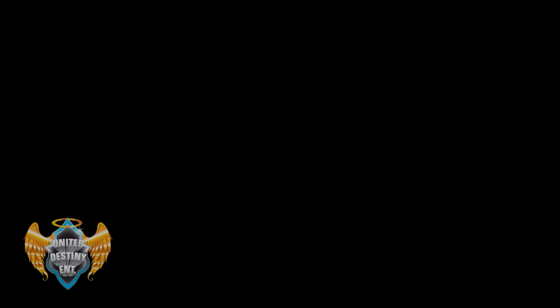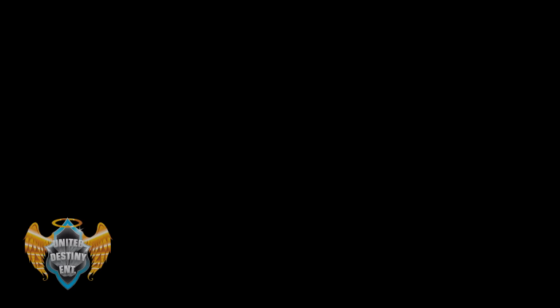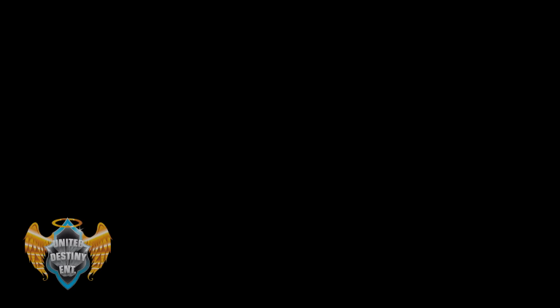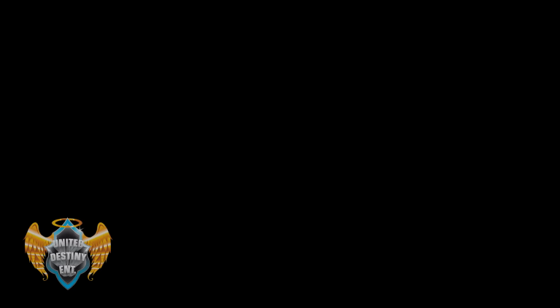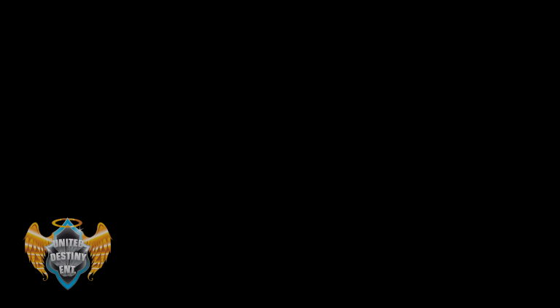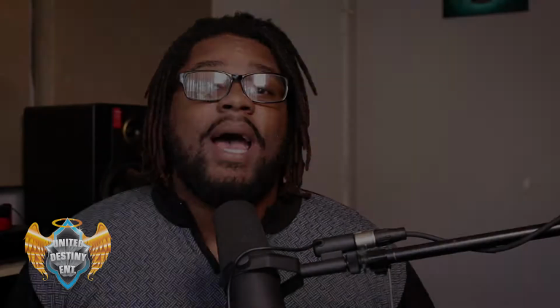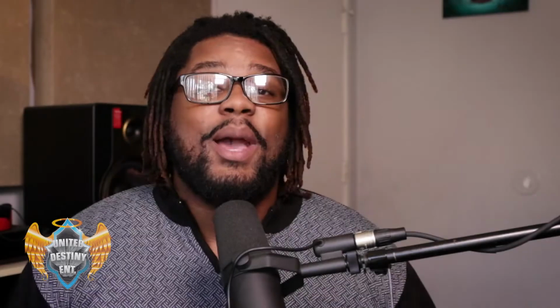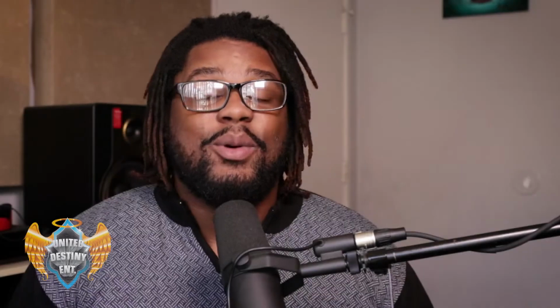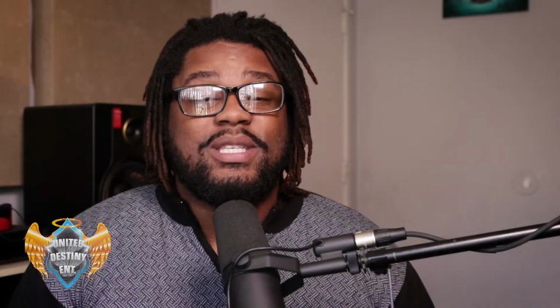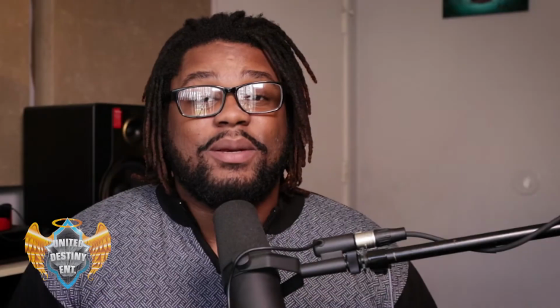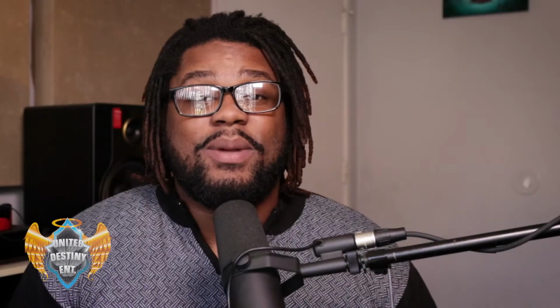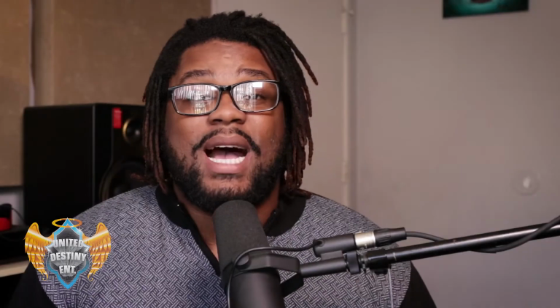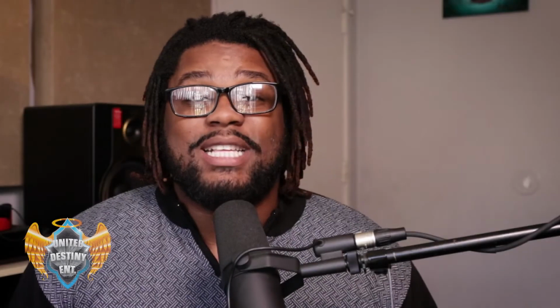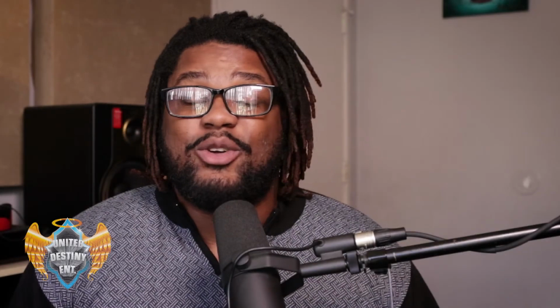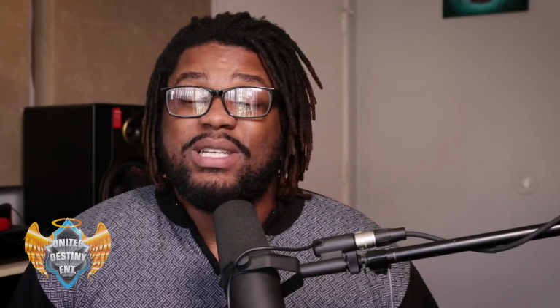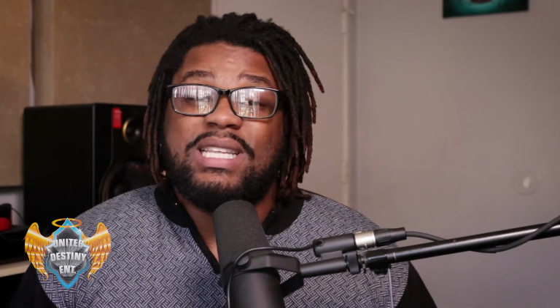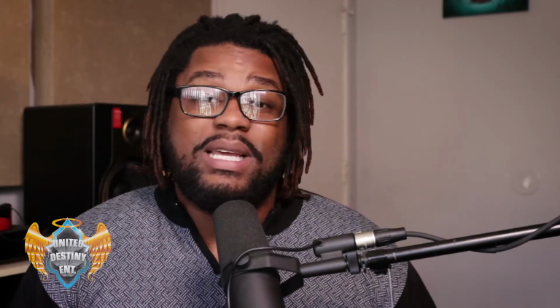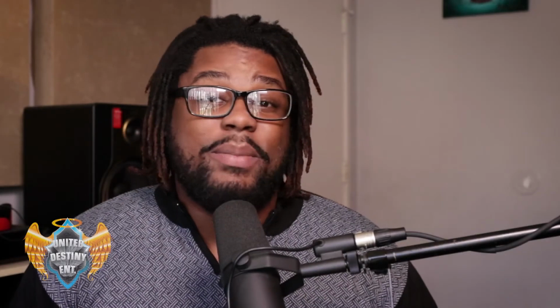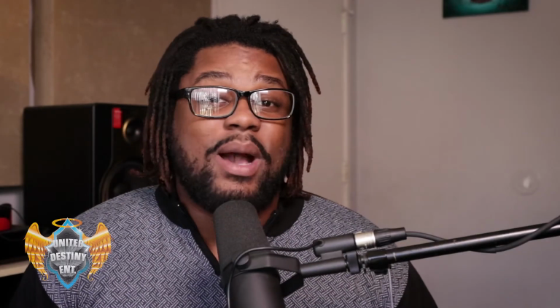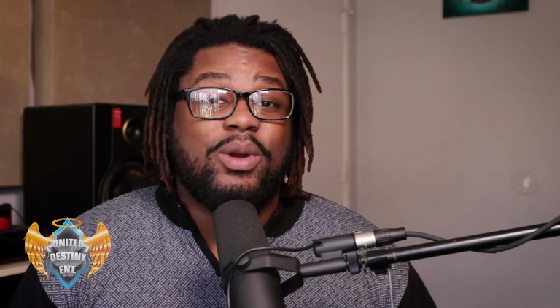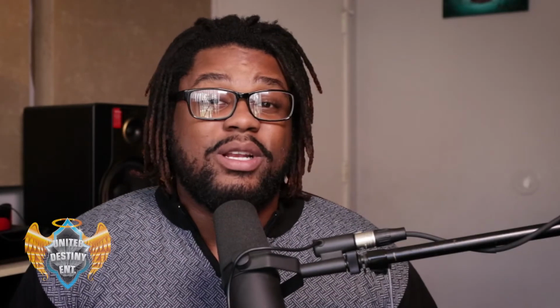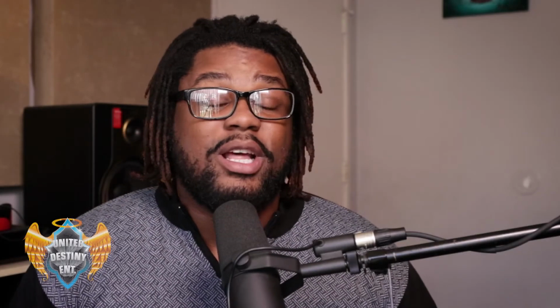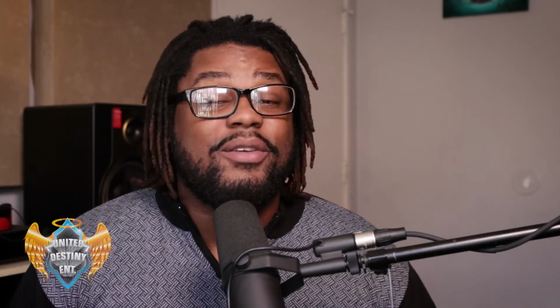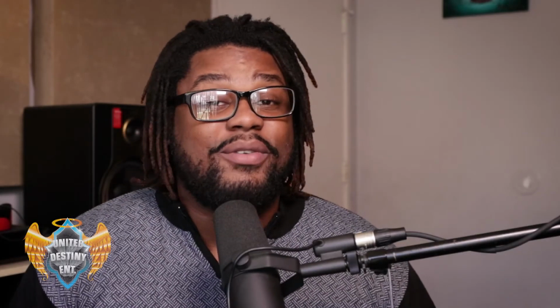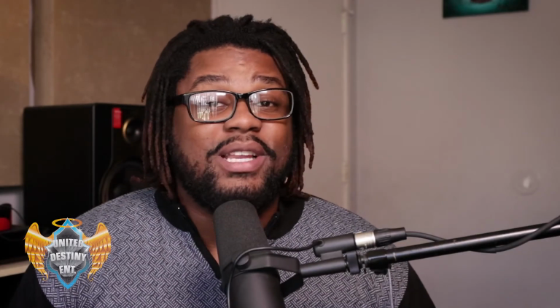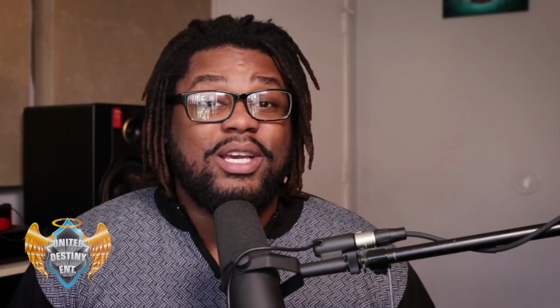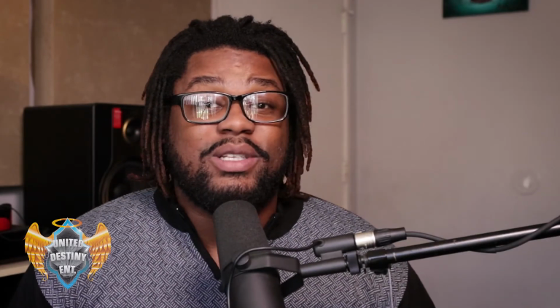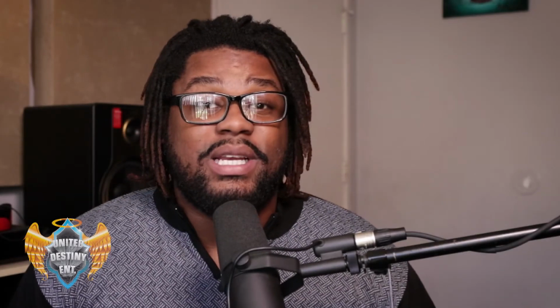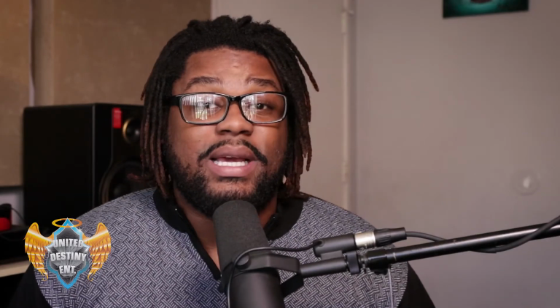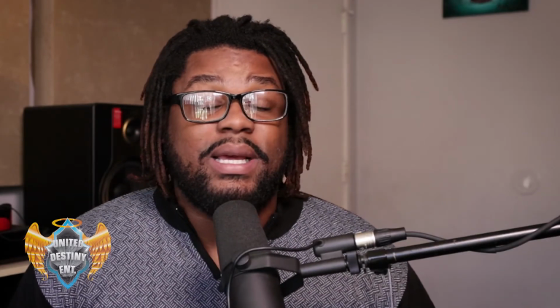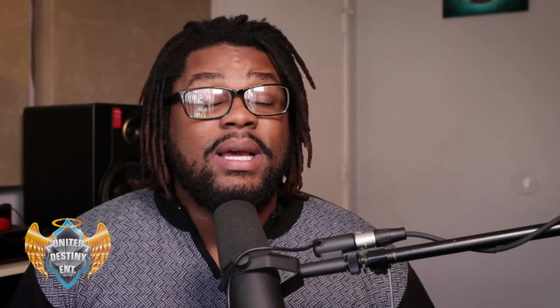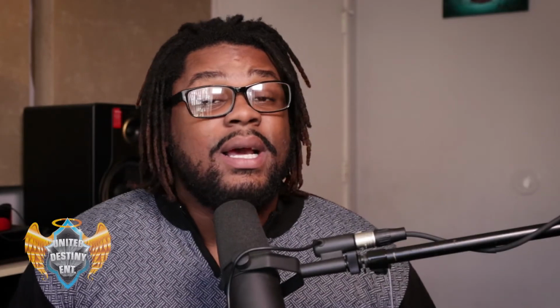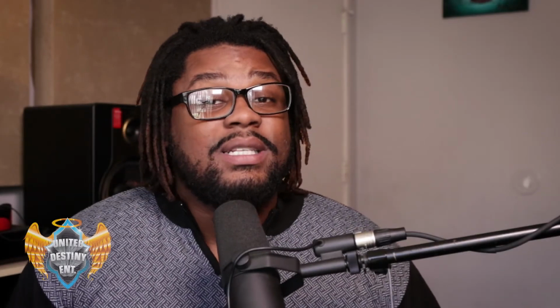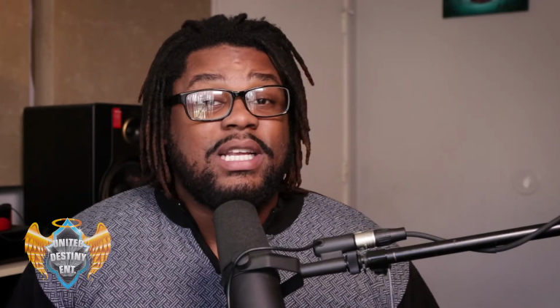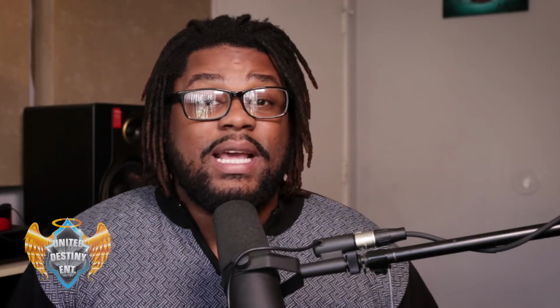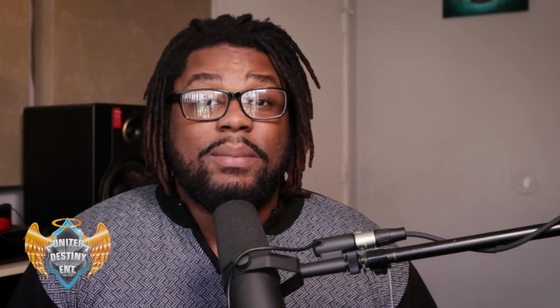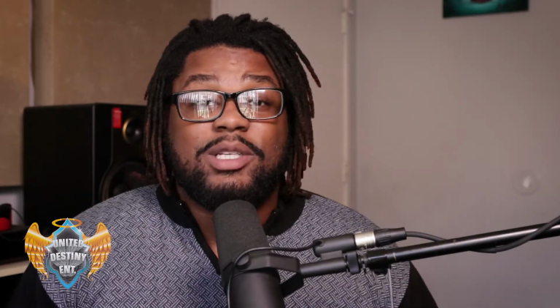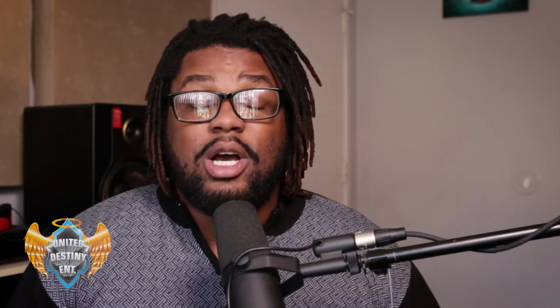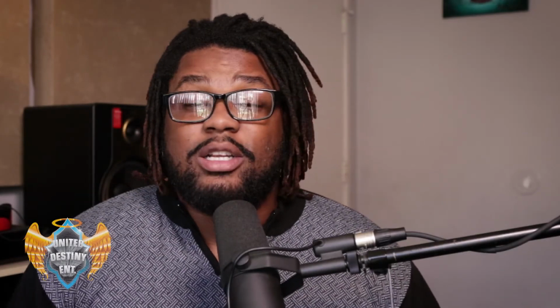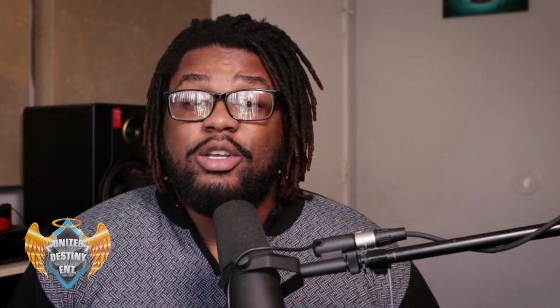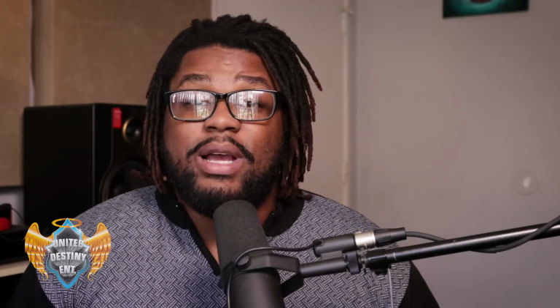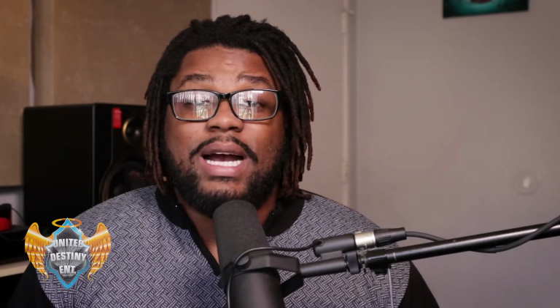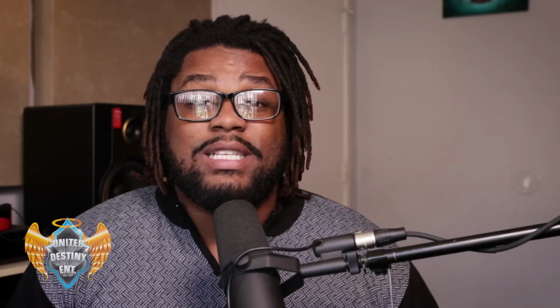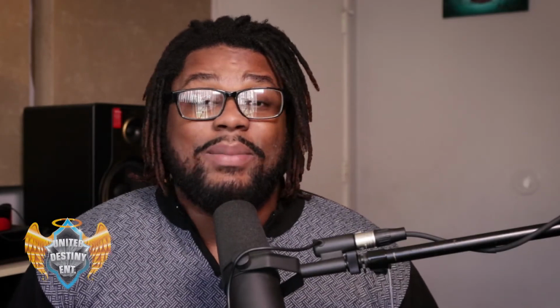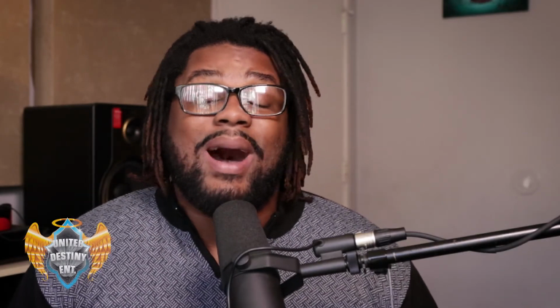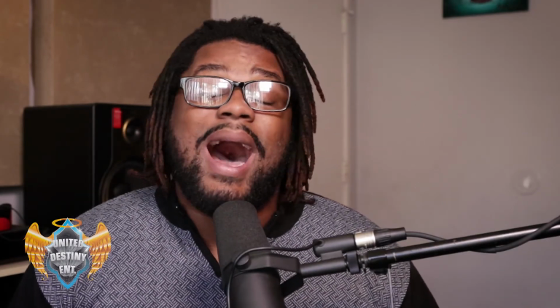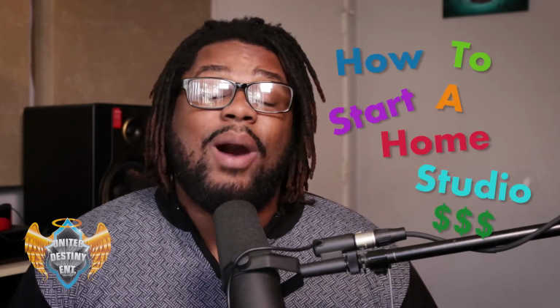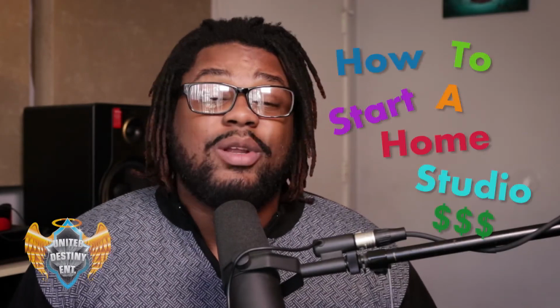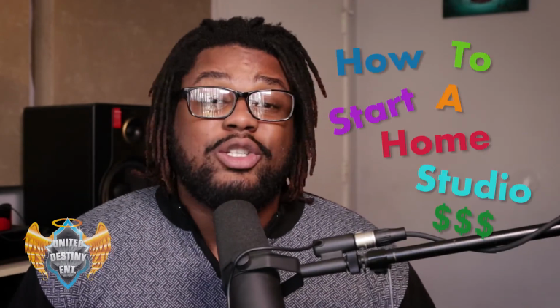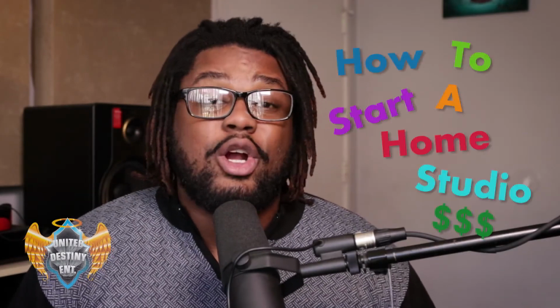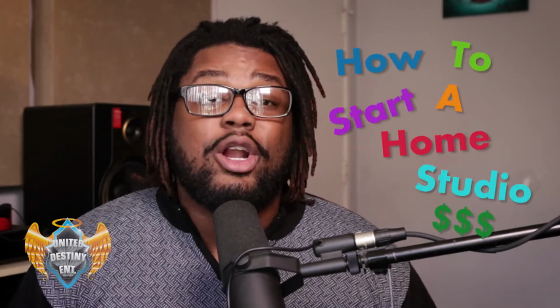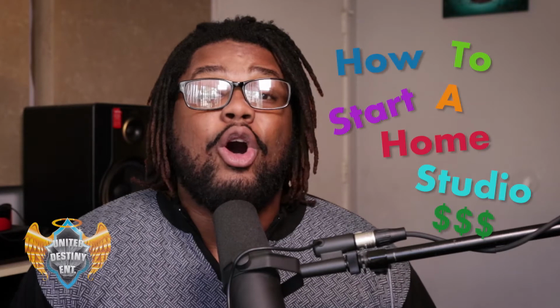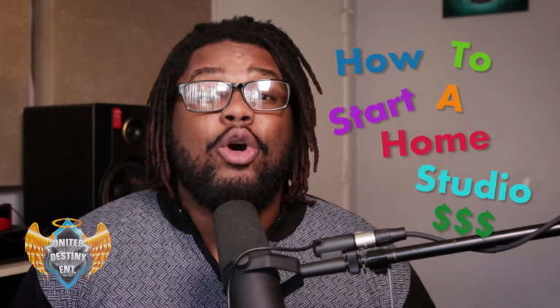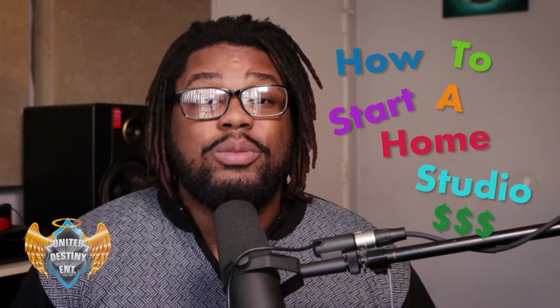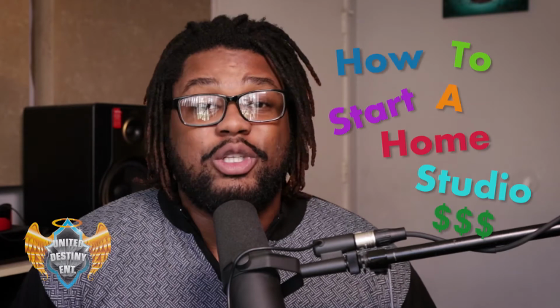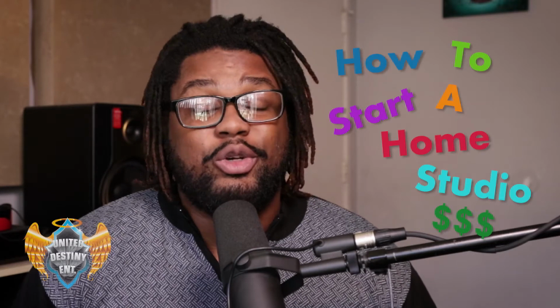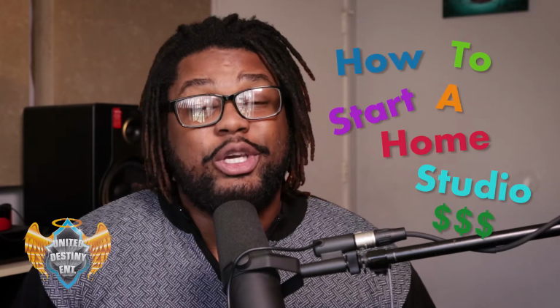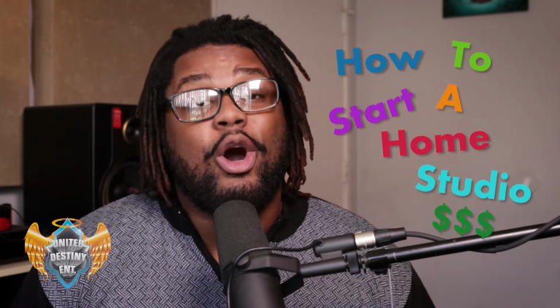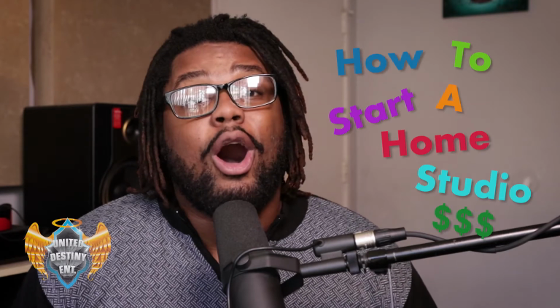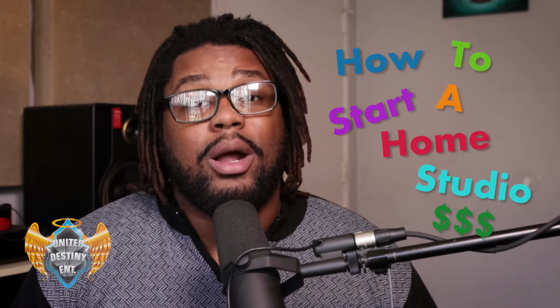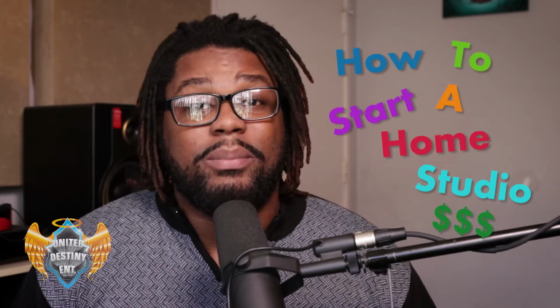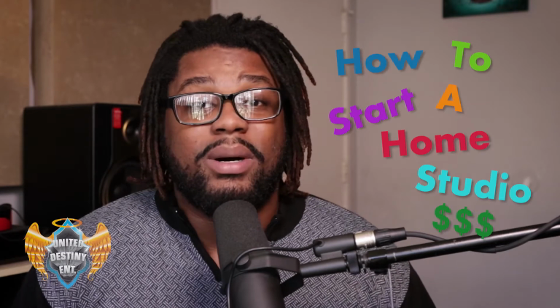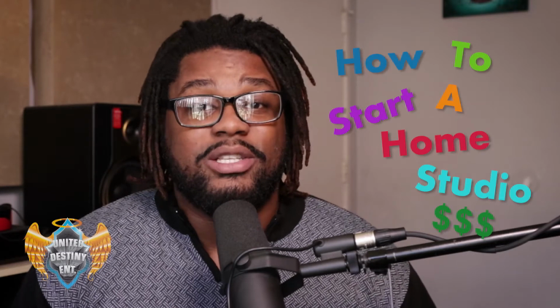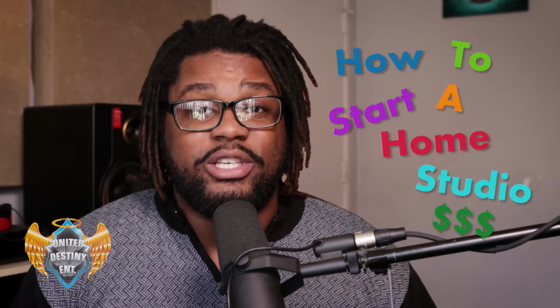Hey, what's up guys? Chris Lee back with another video. Today I'm going to talk to you guys about how to start a home studio on a budget.